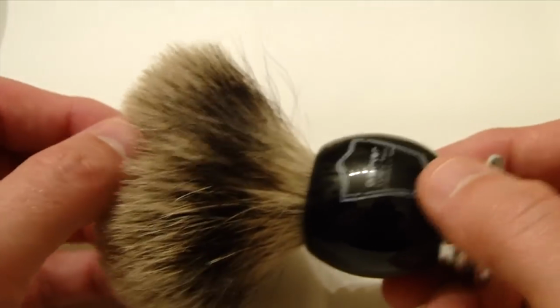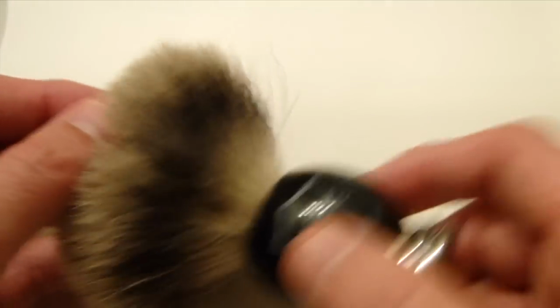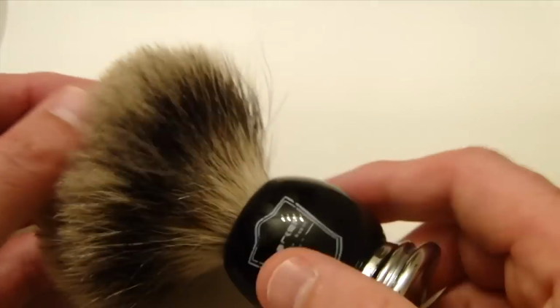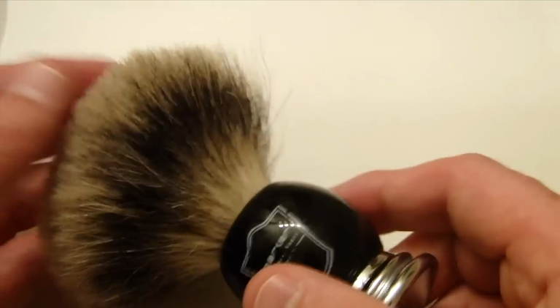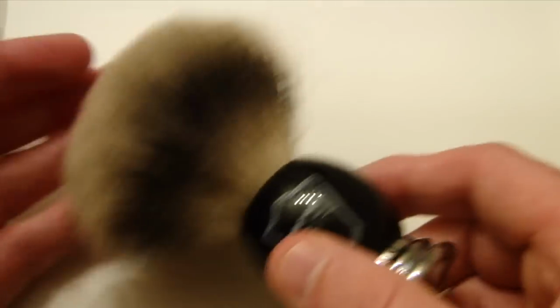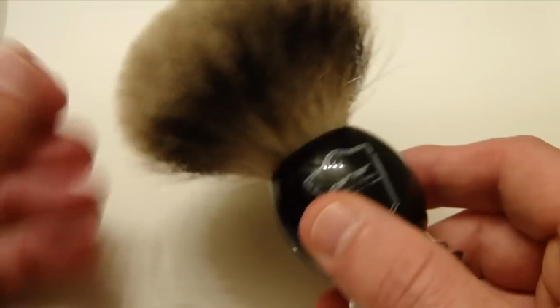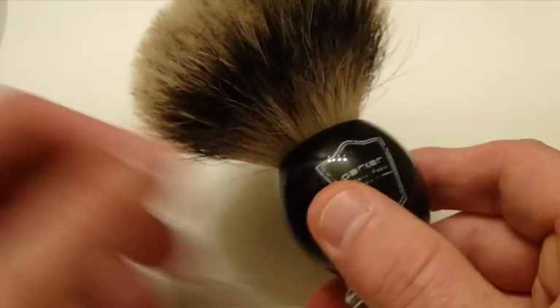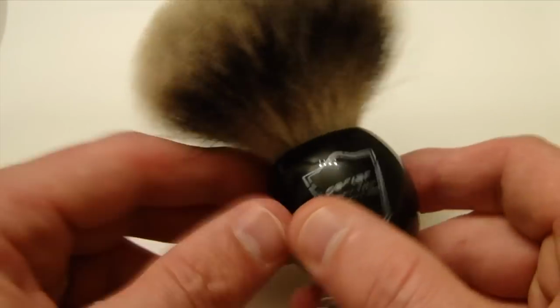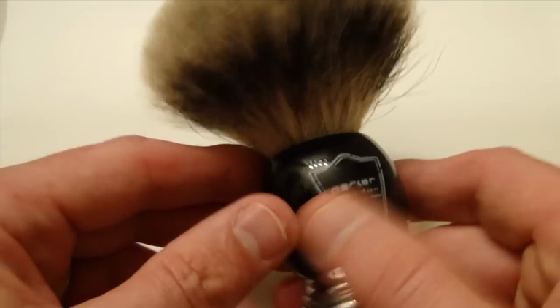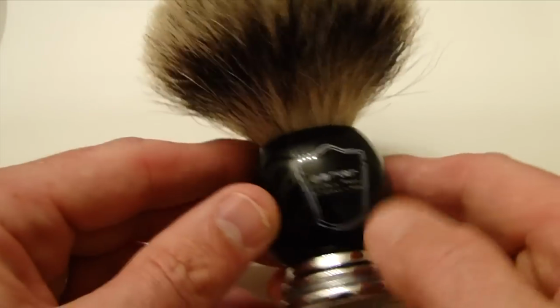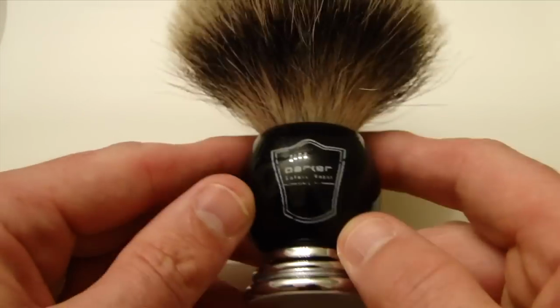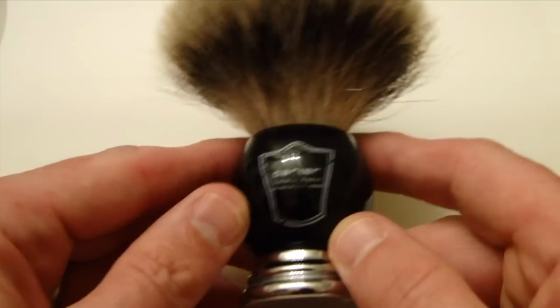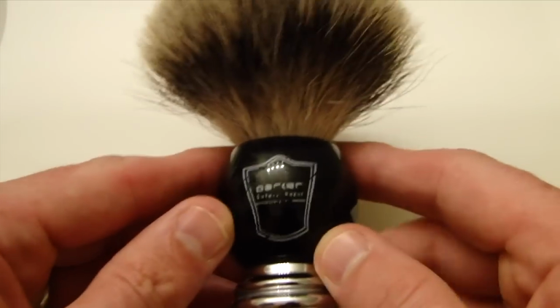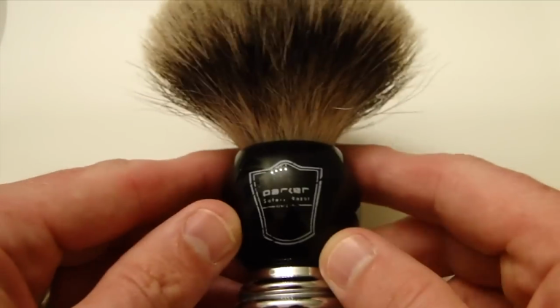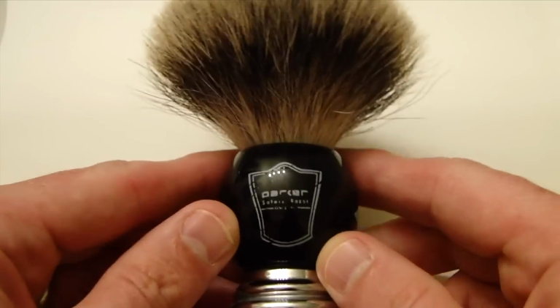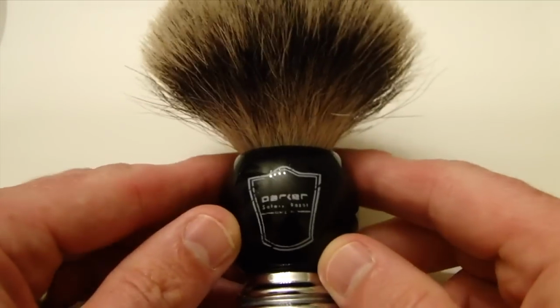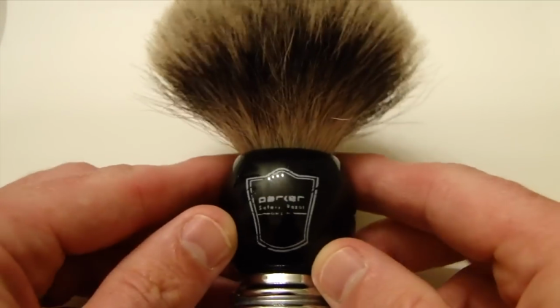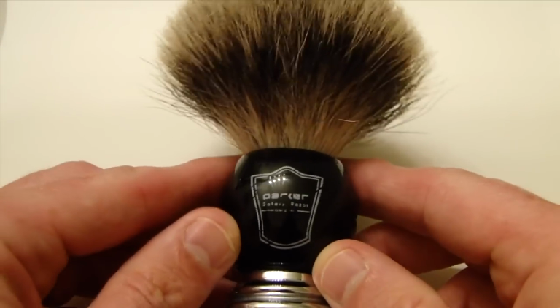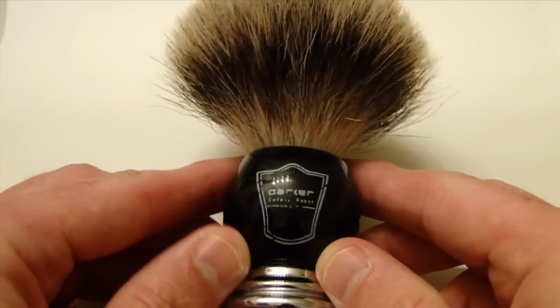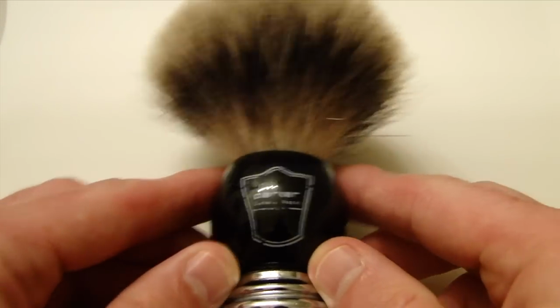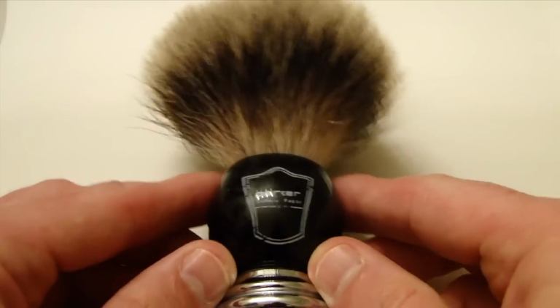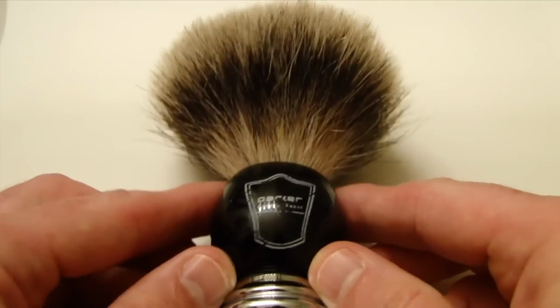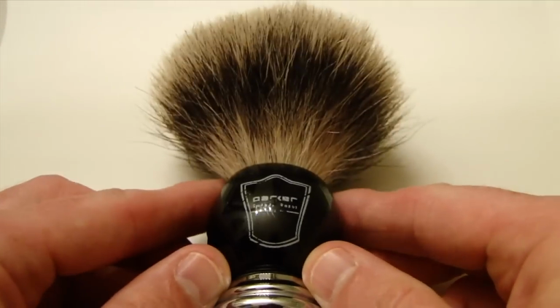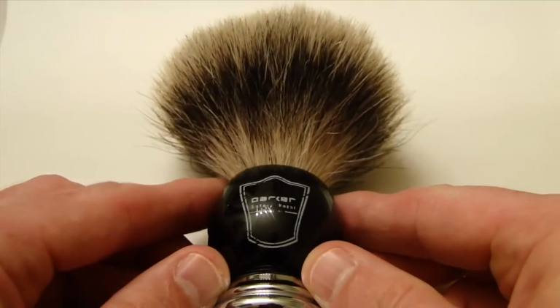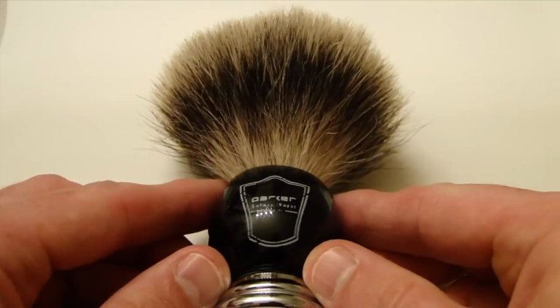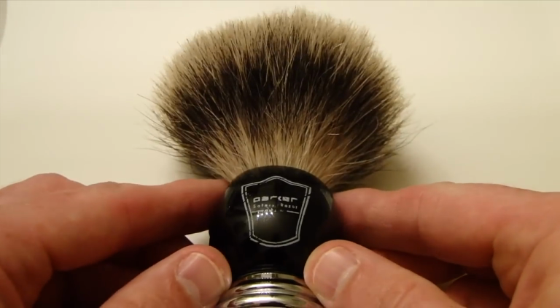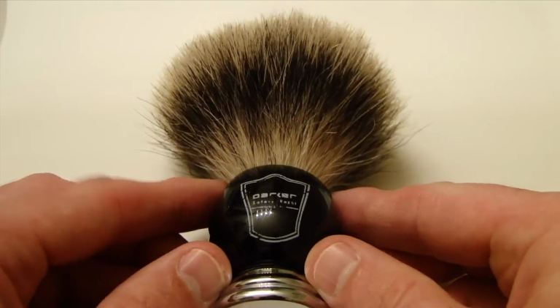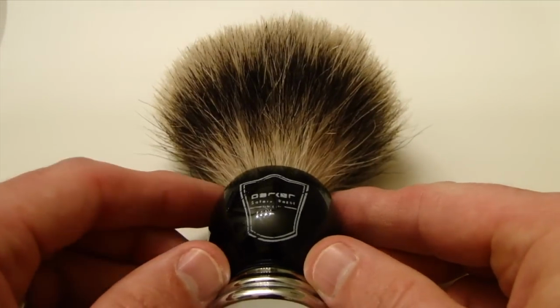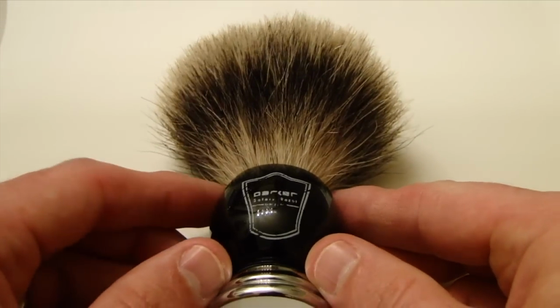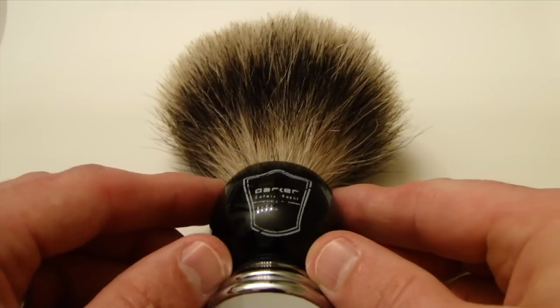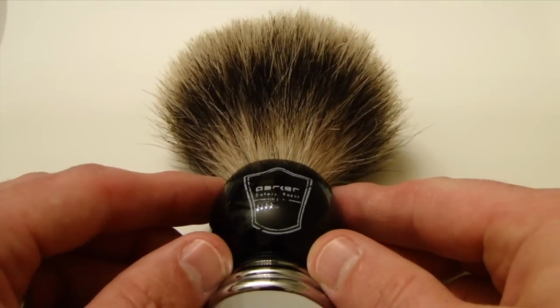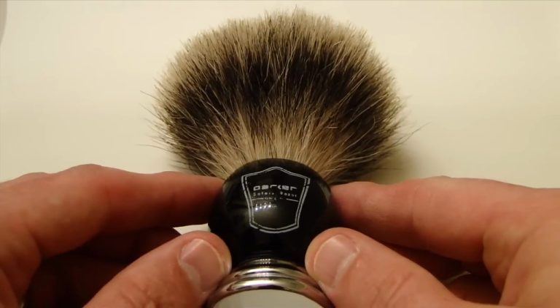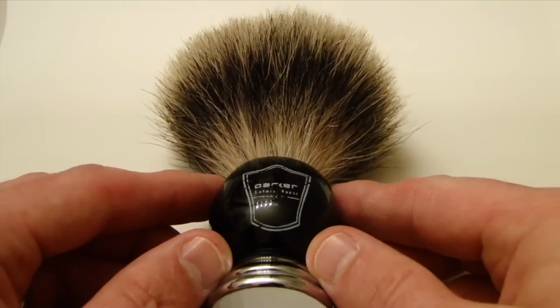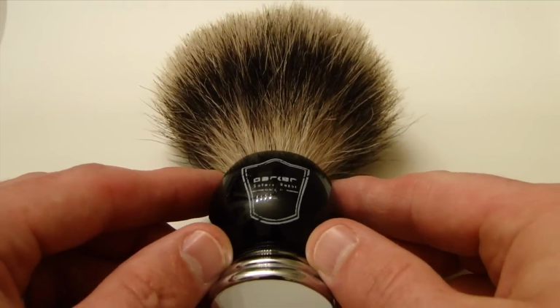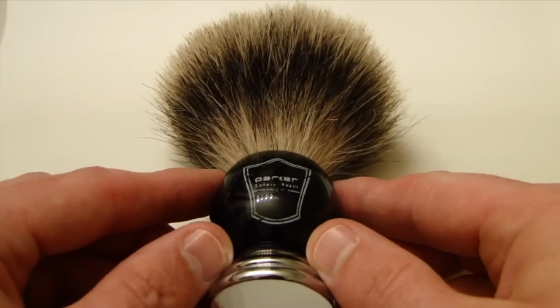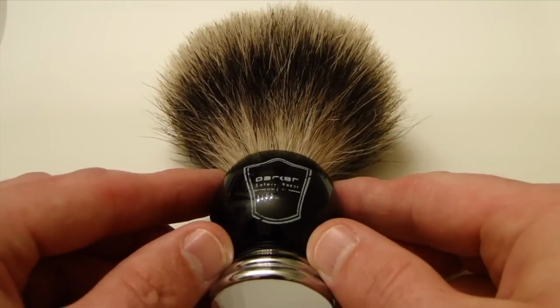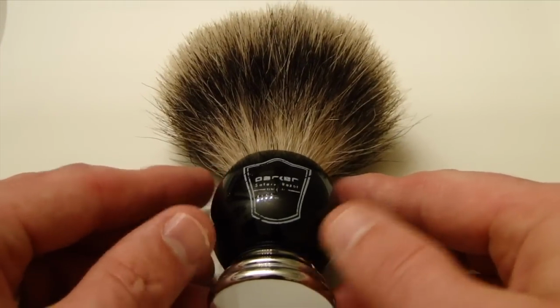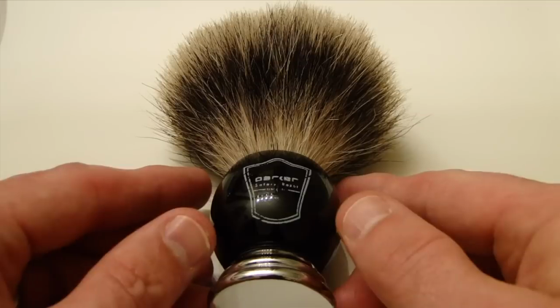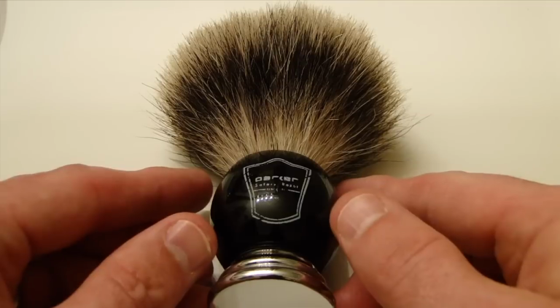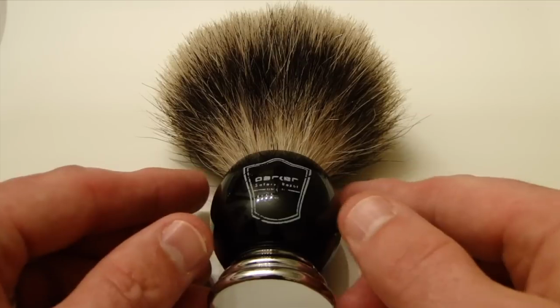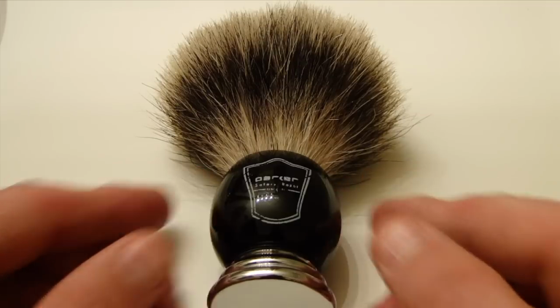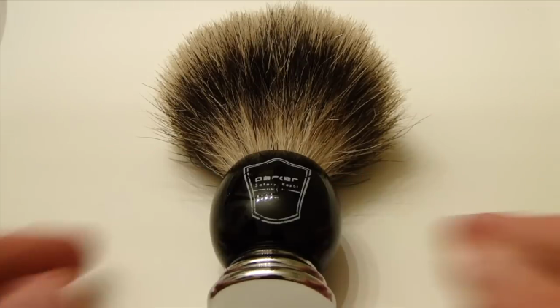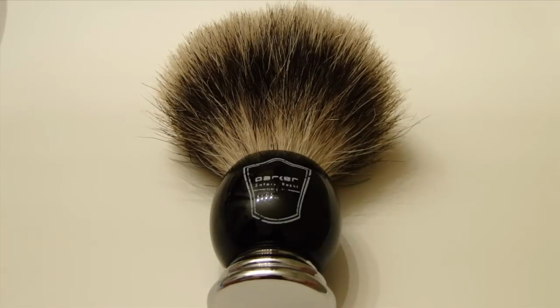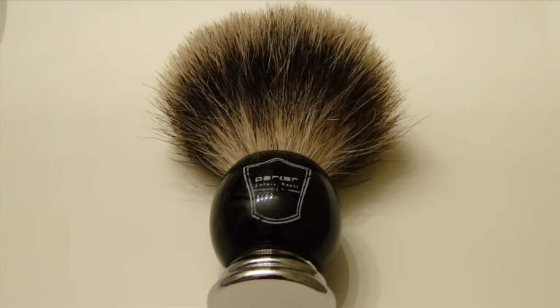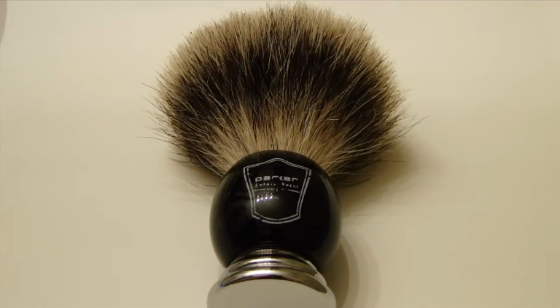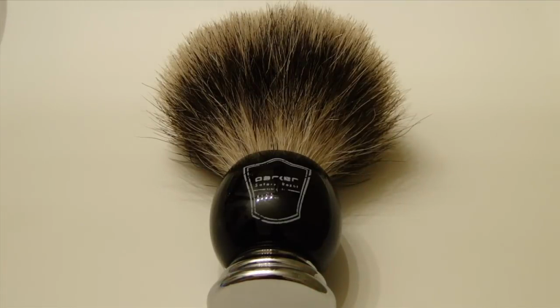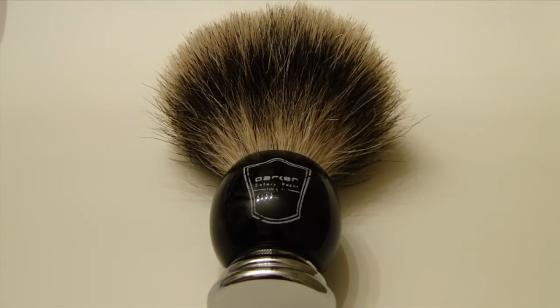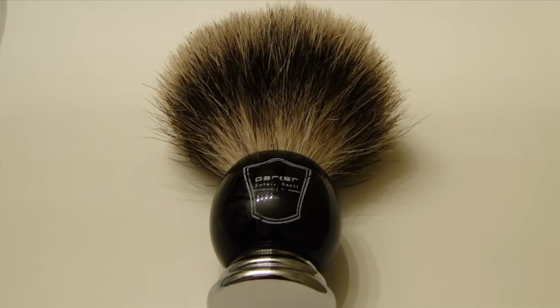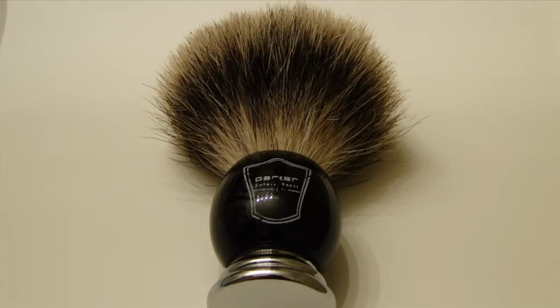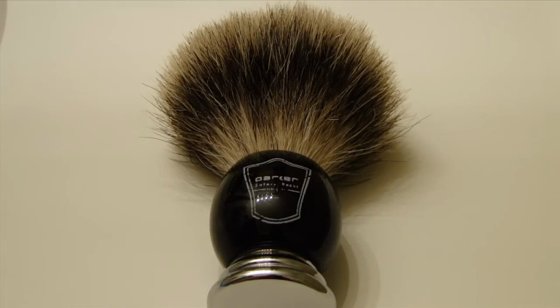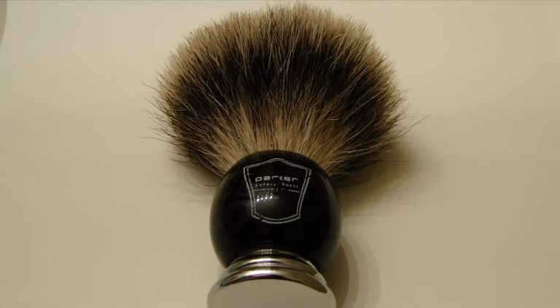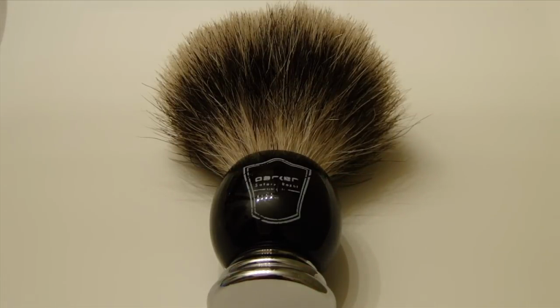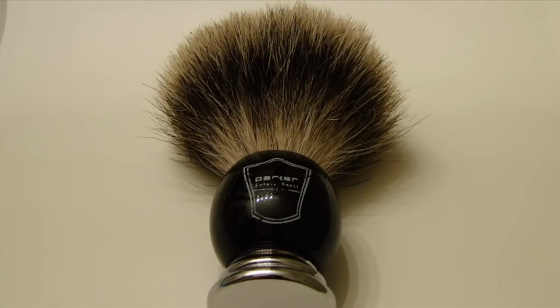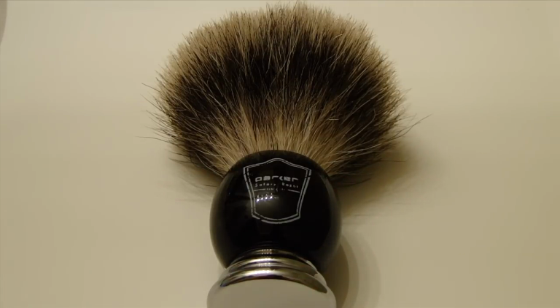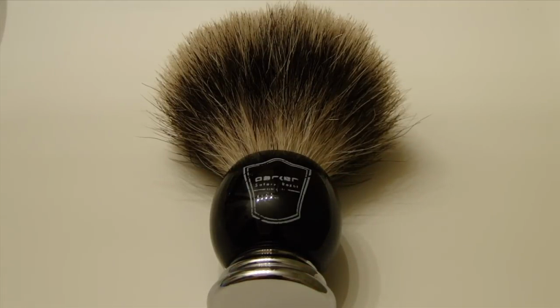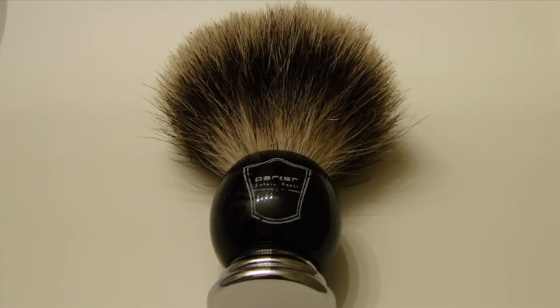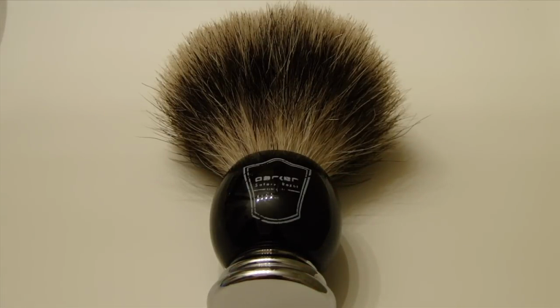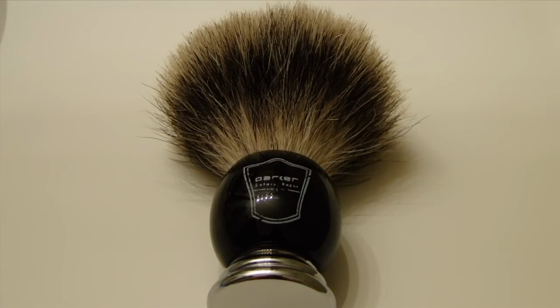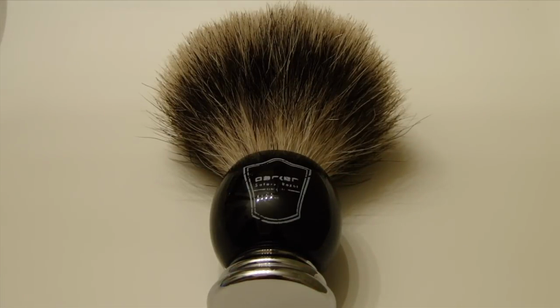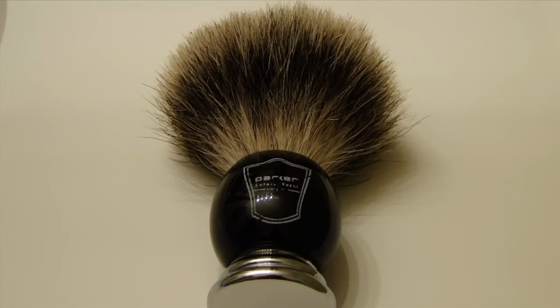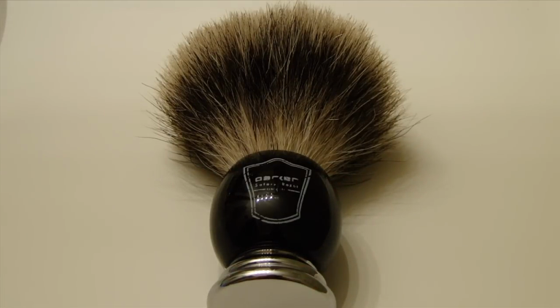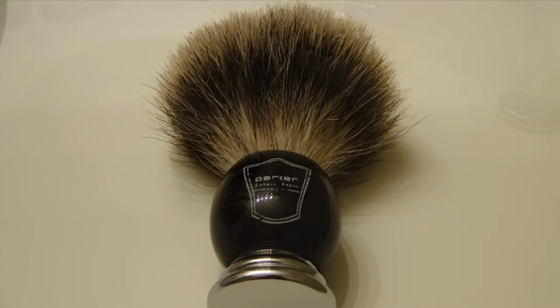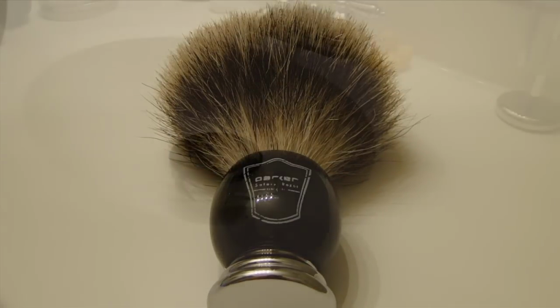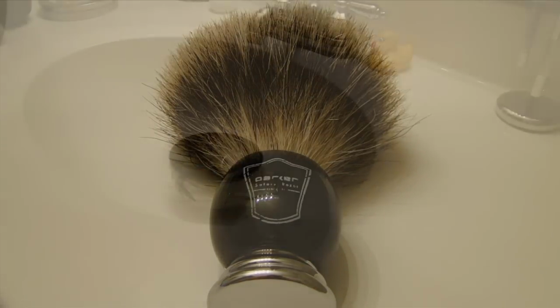But overall it's a great brush. Here I'll do a bowl lather real quick so you can see it.